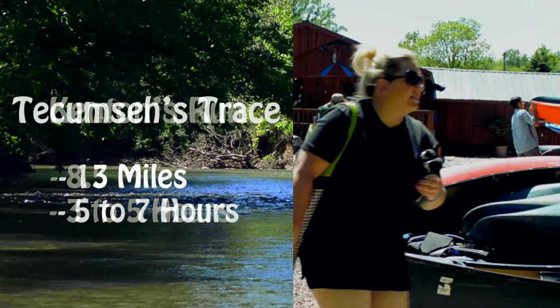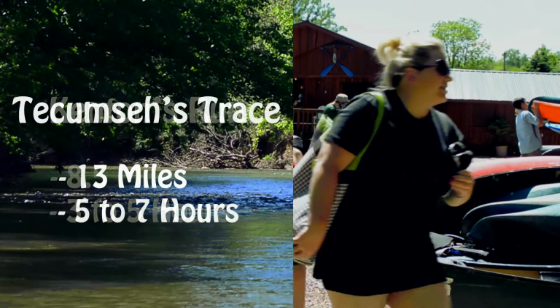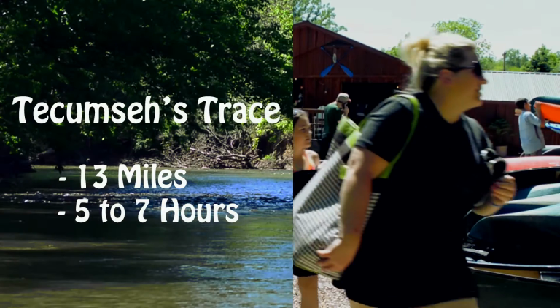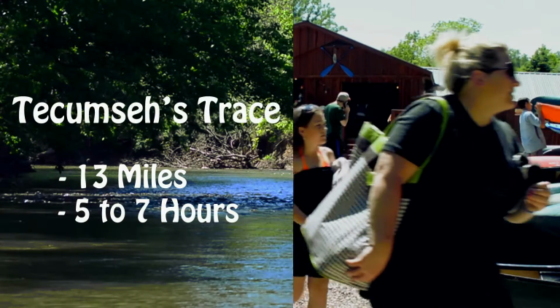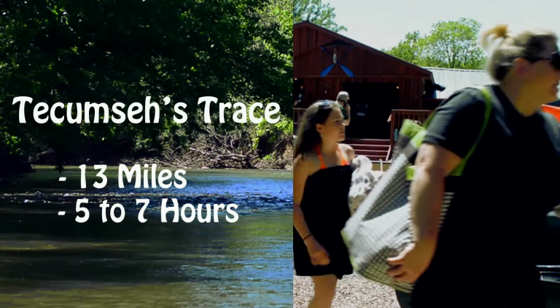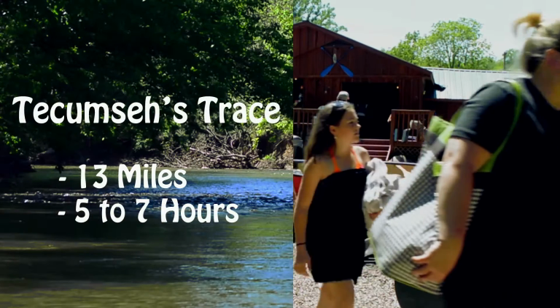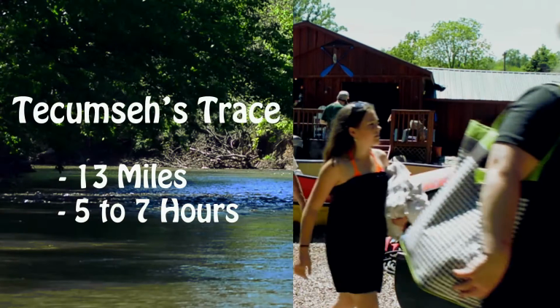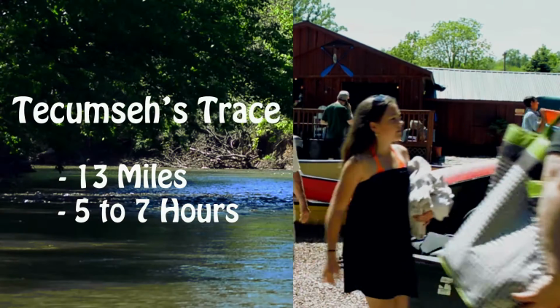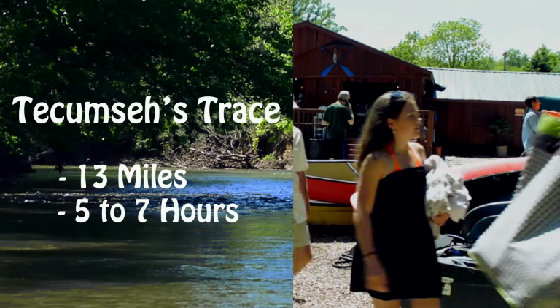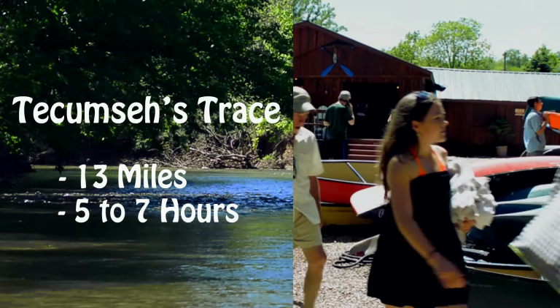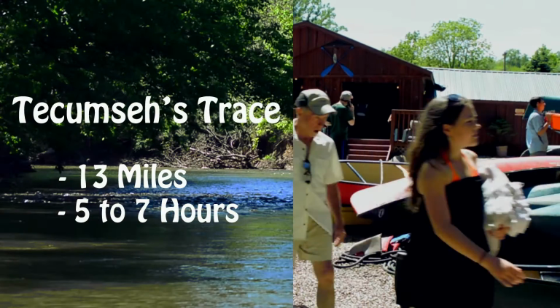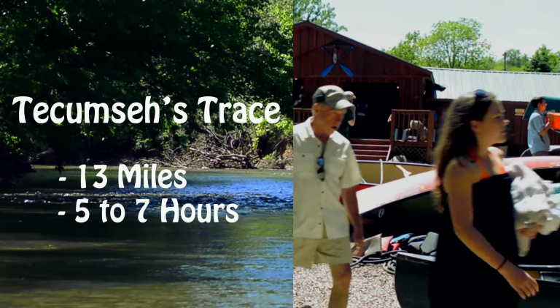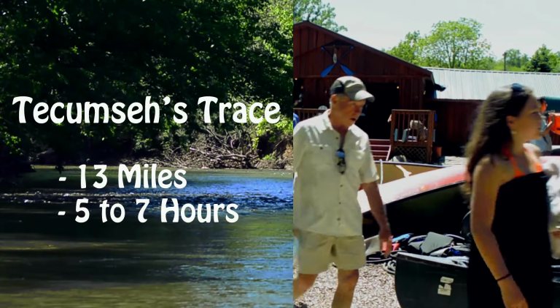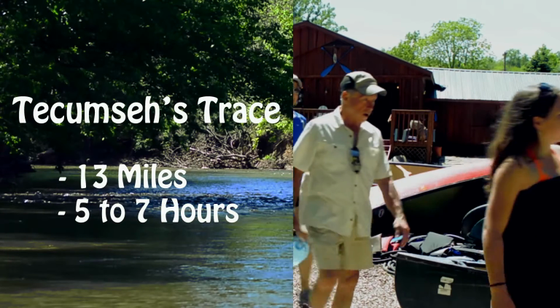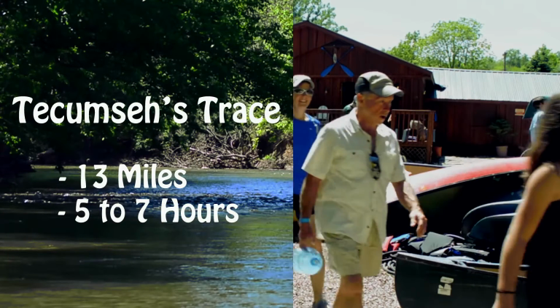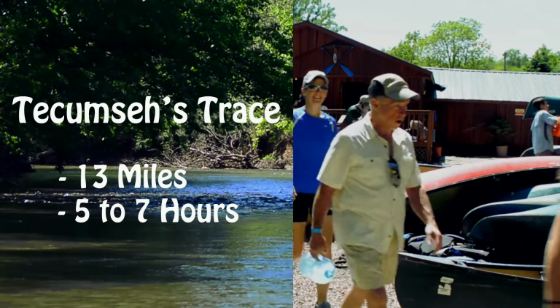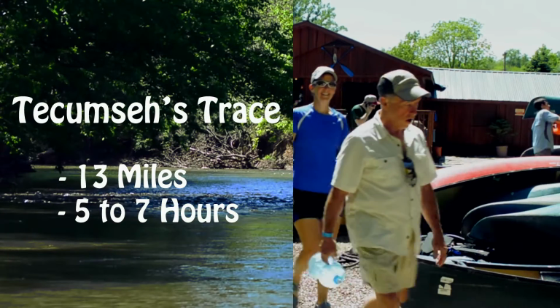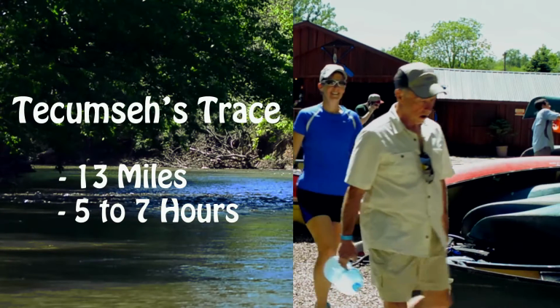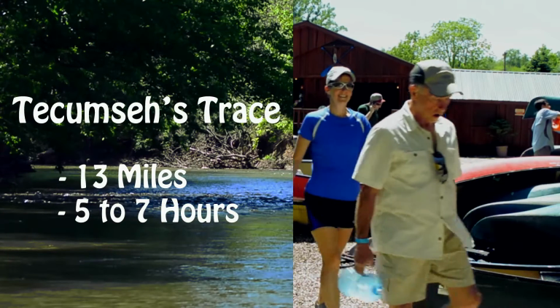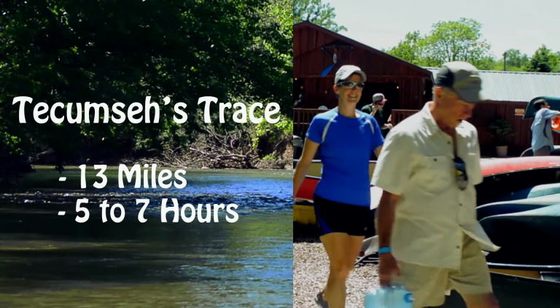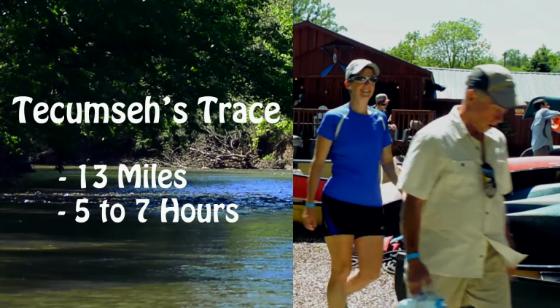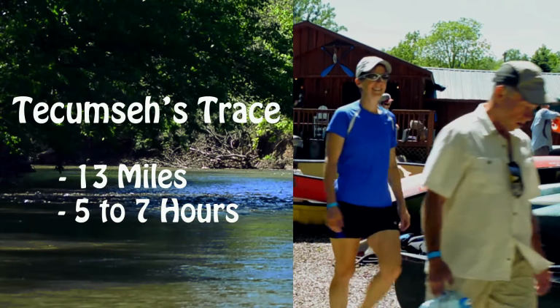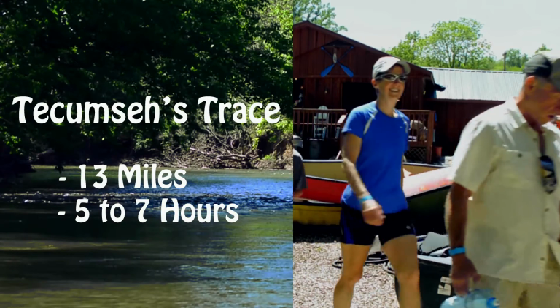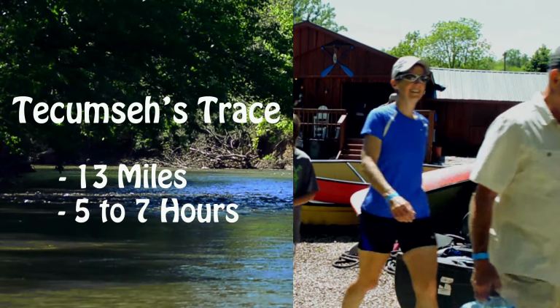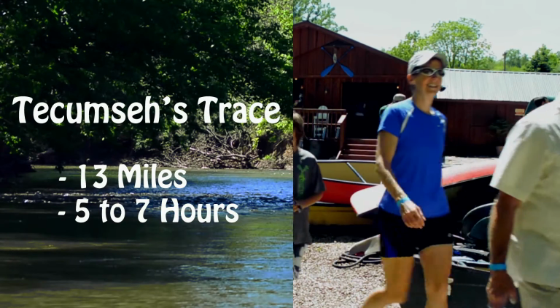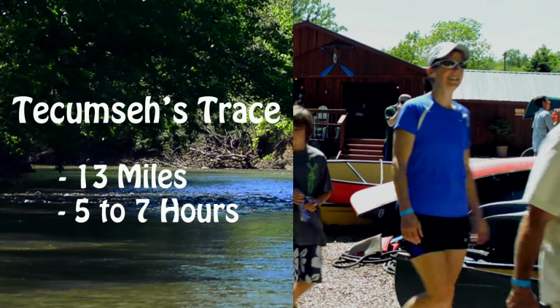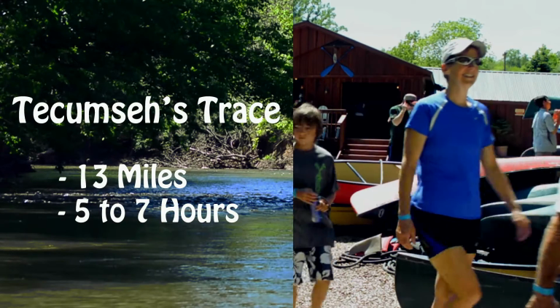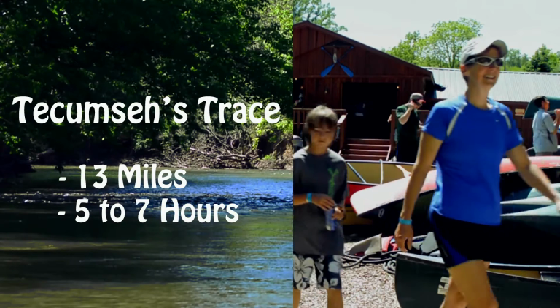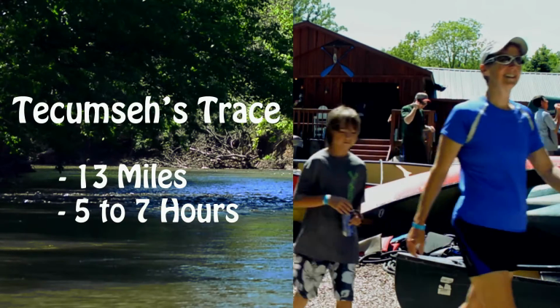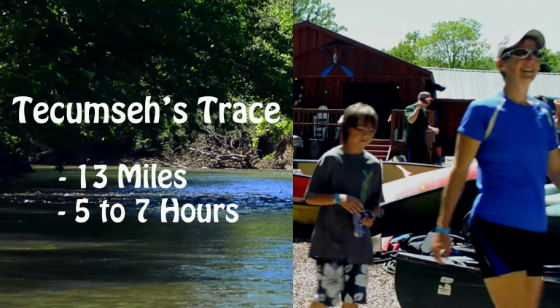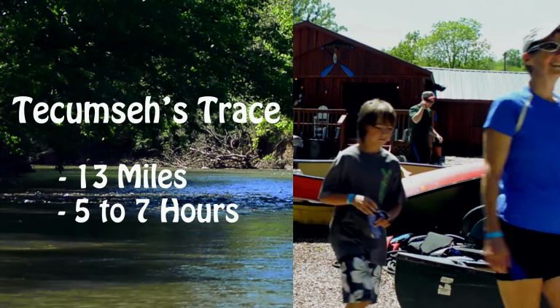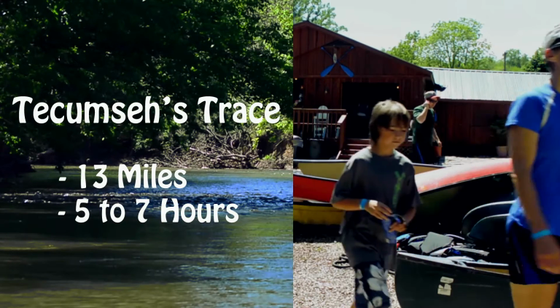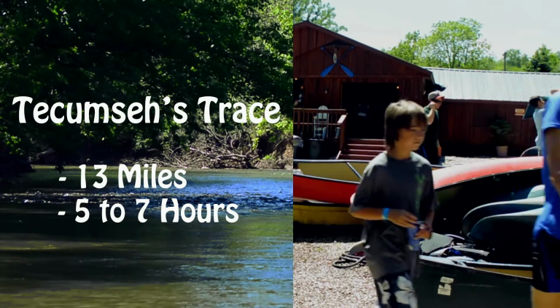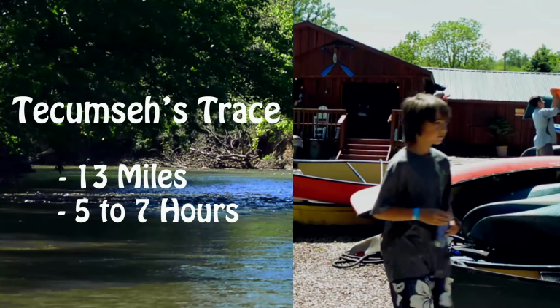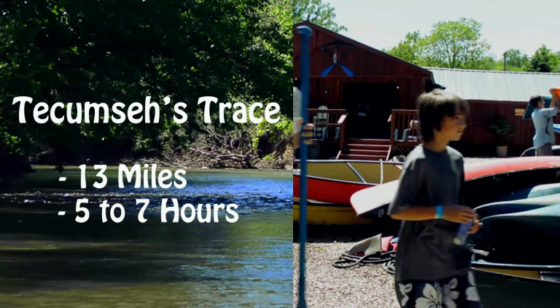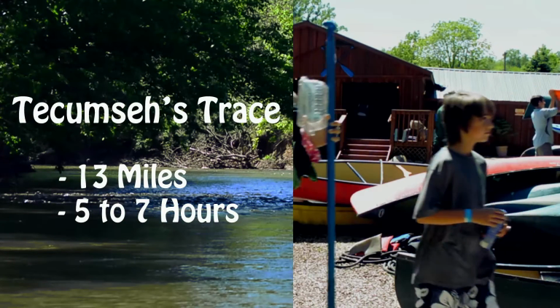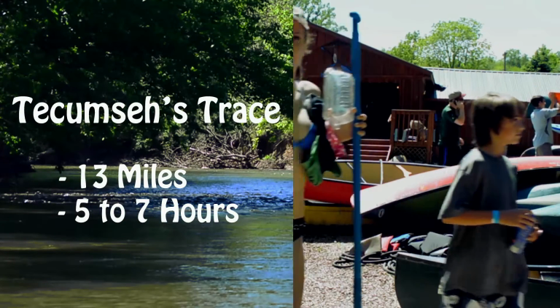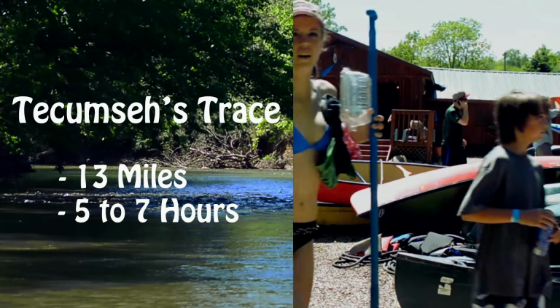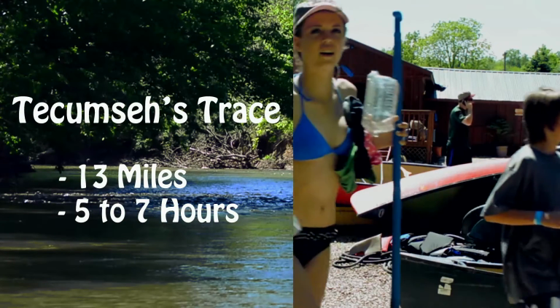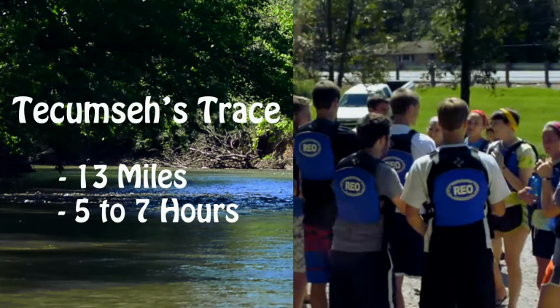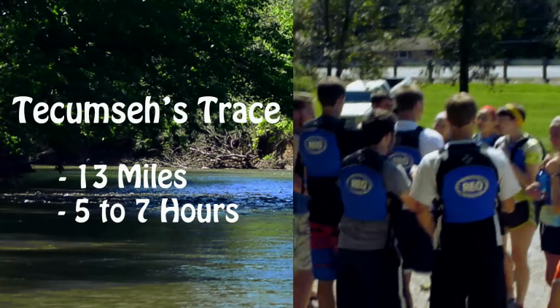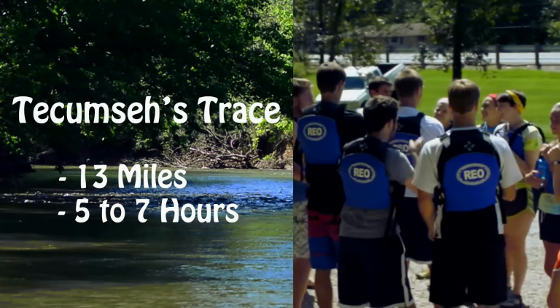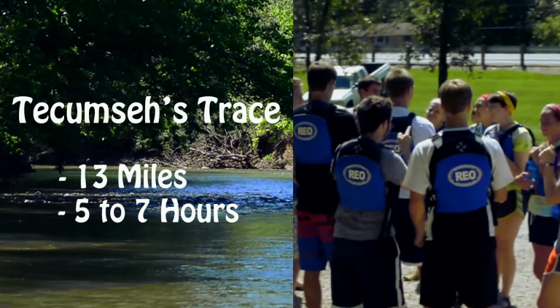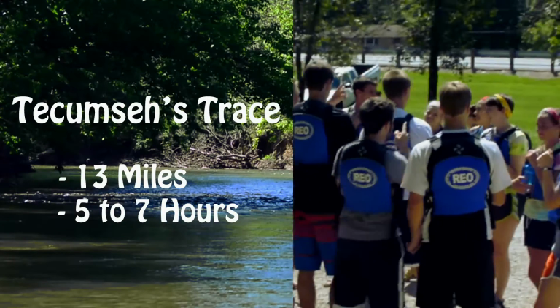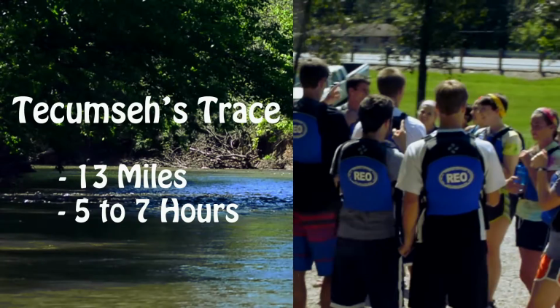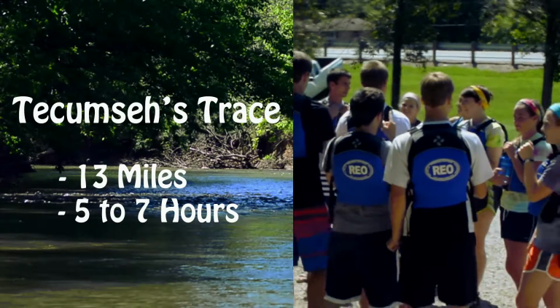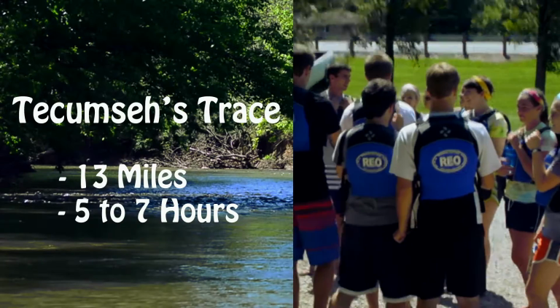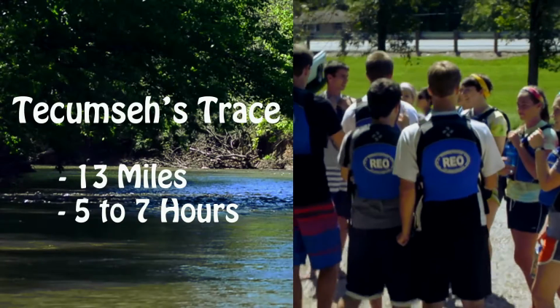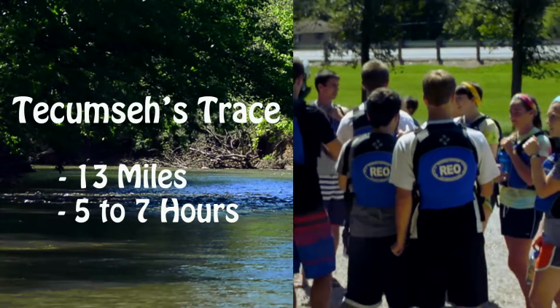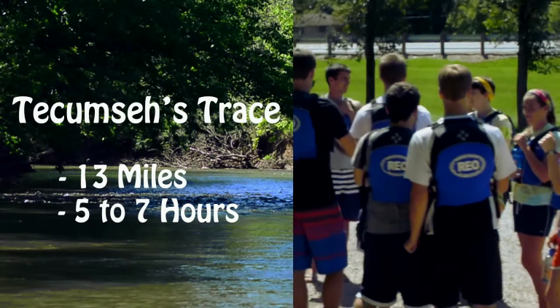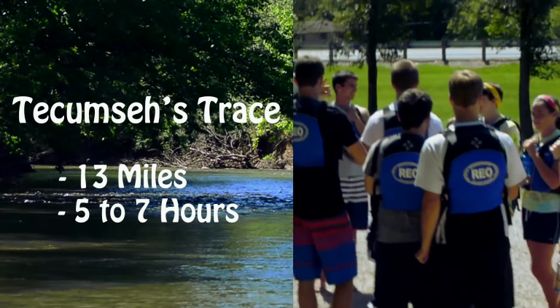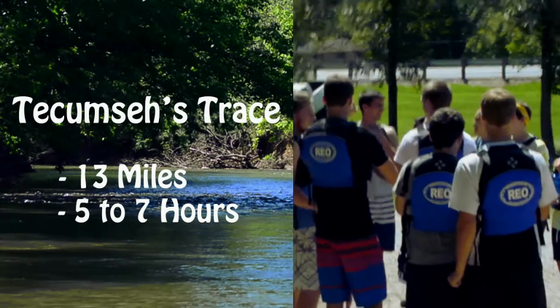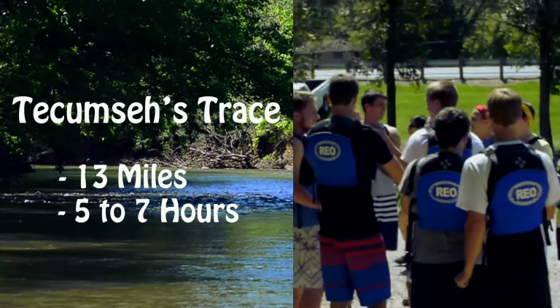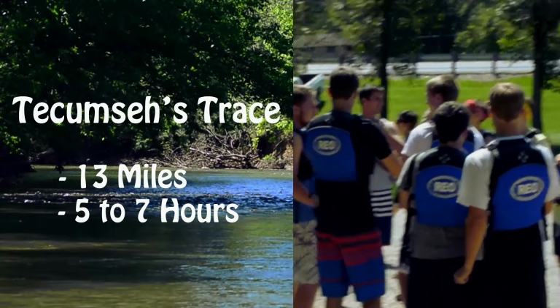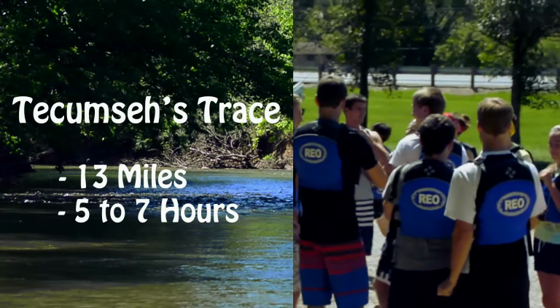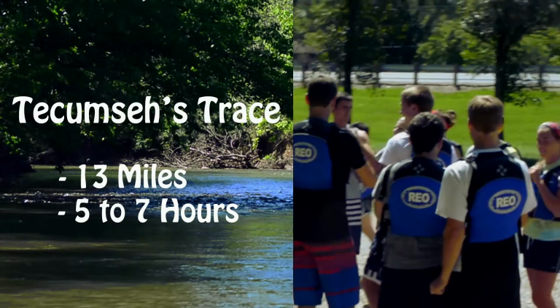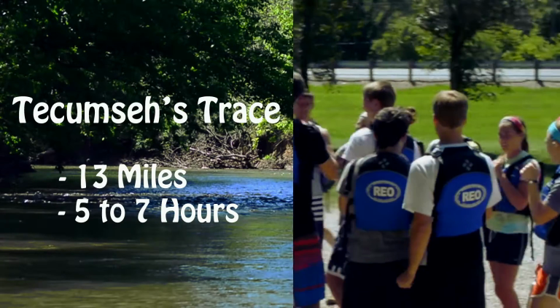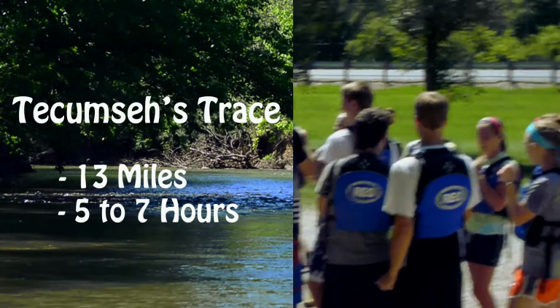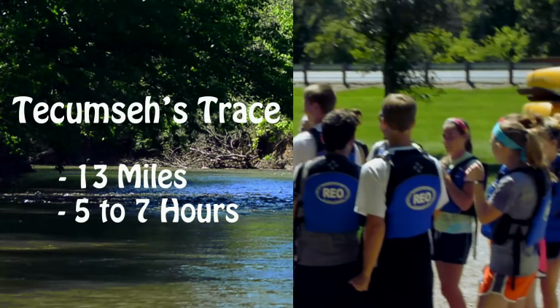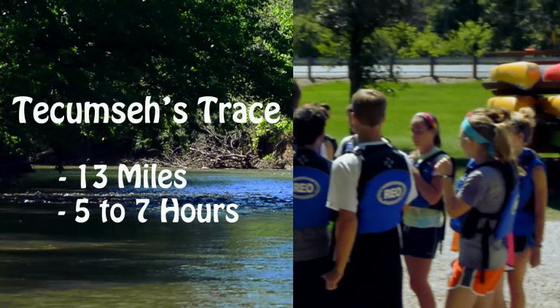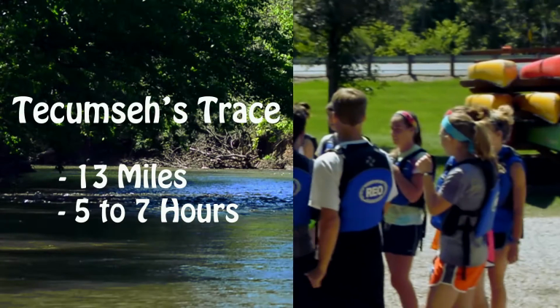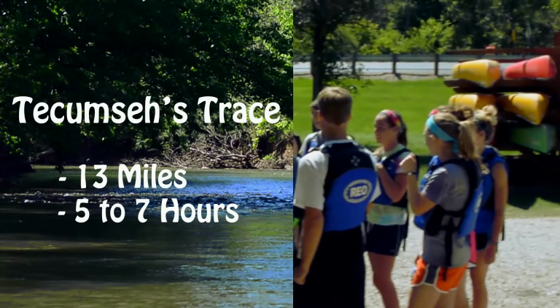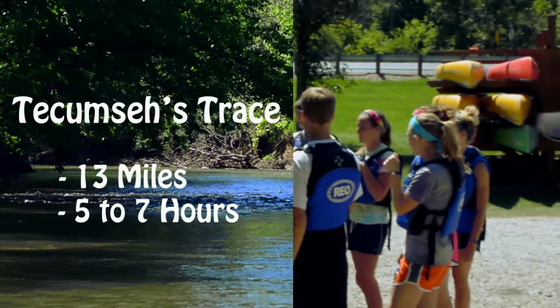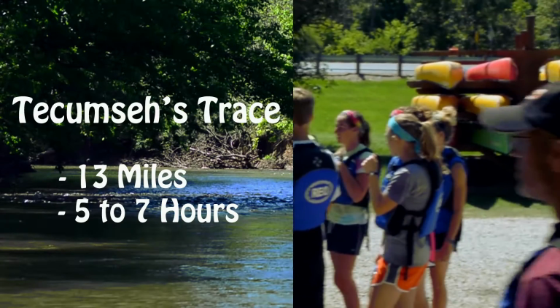Our longest trip is Tecumseh's Trace. Tecumseh's Trace will take you most of the day to complete and we recommend it for people who are in pretty good physical shape.